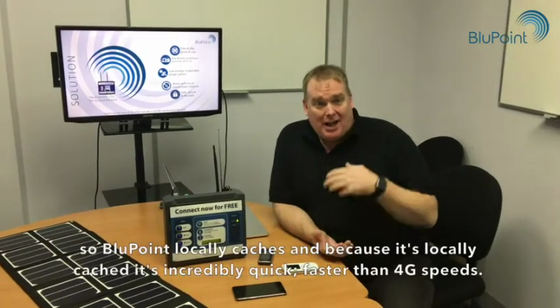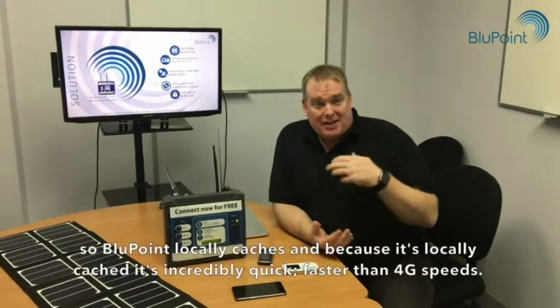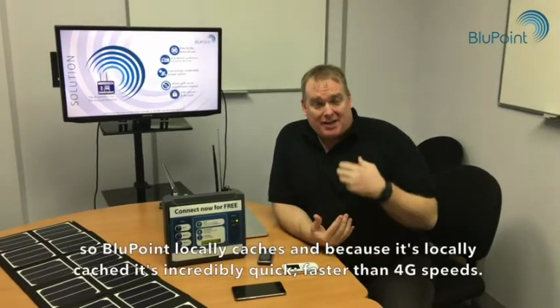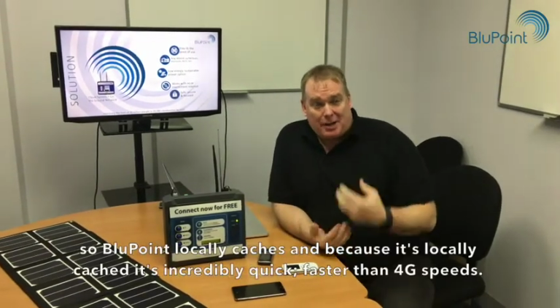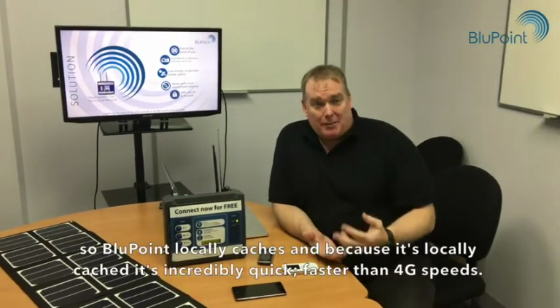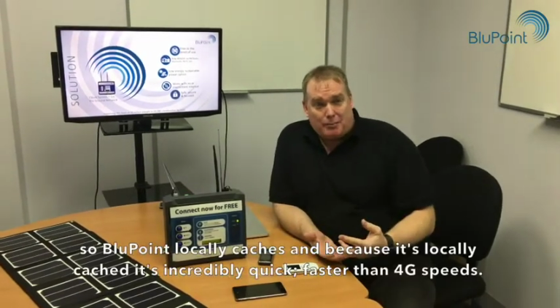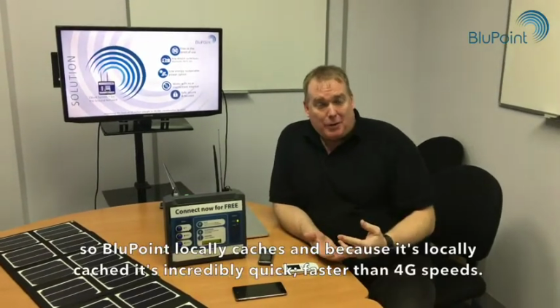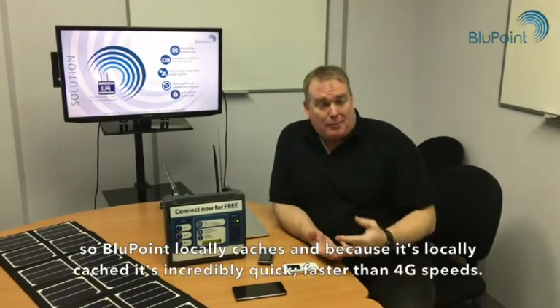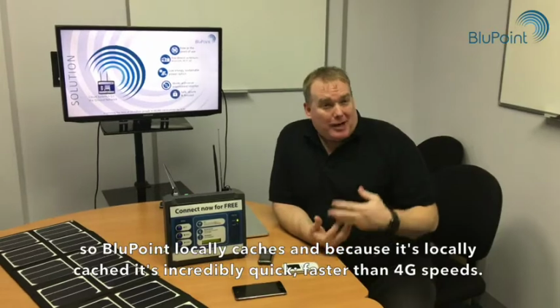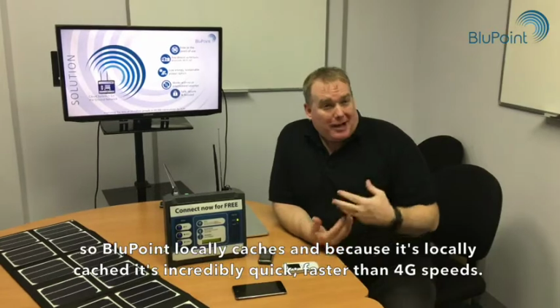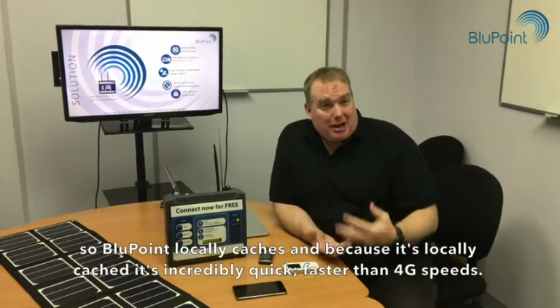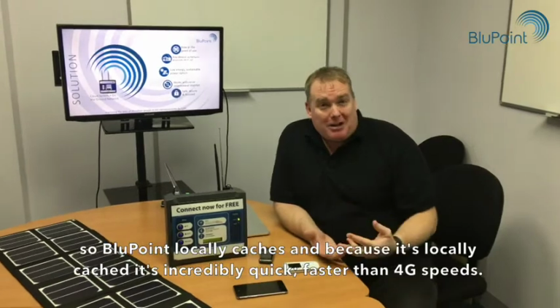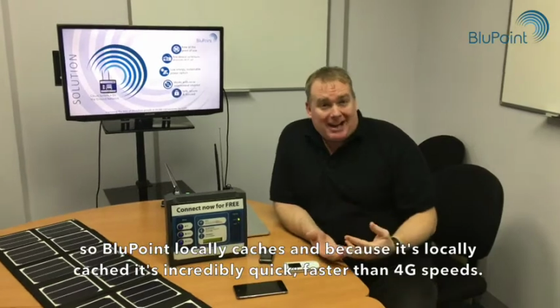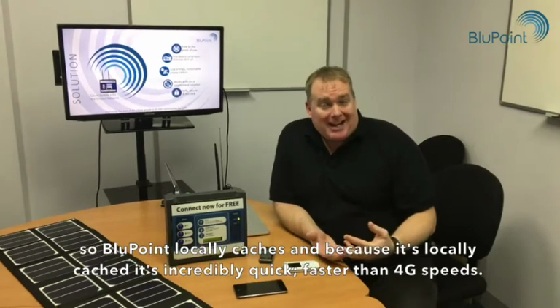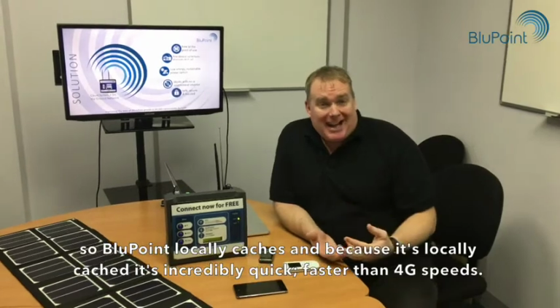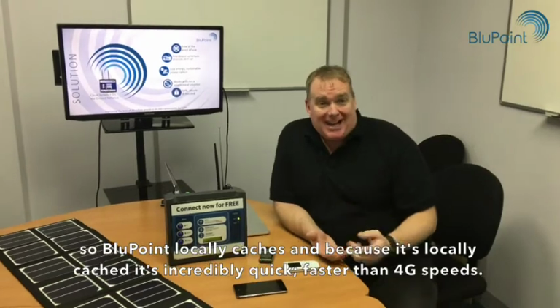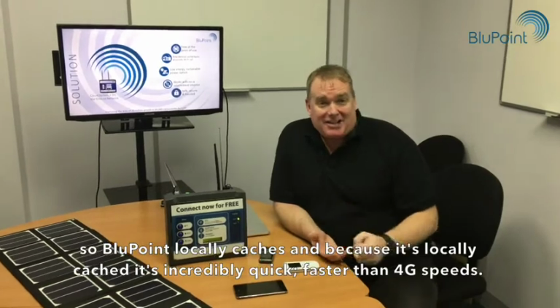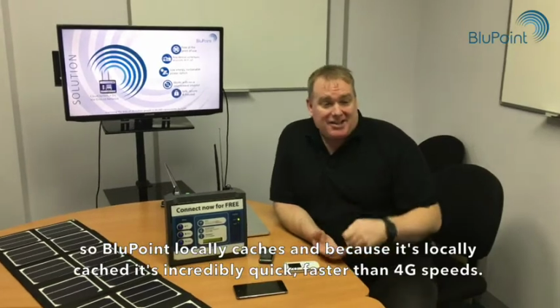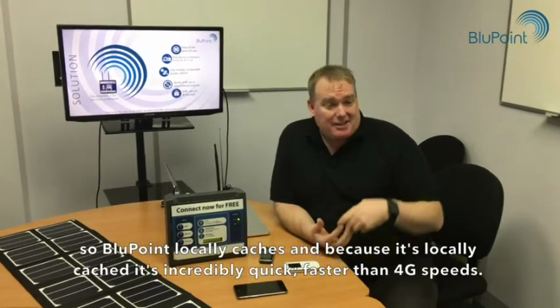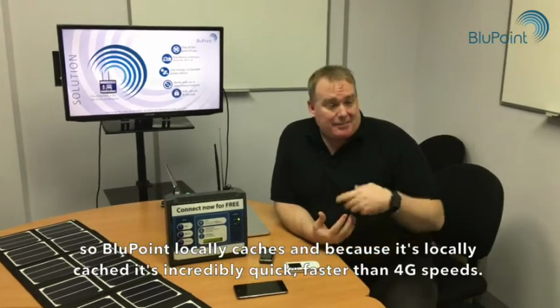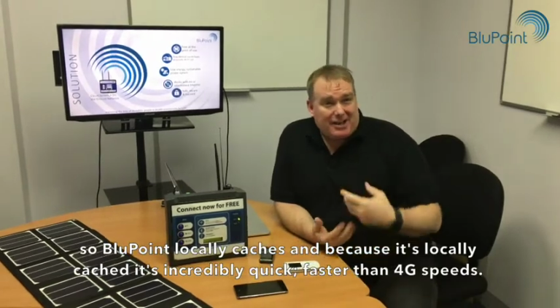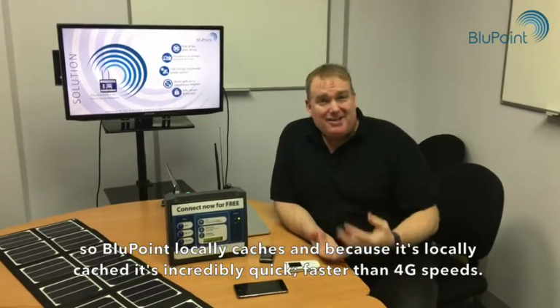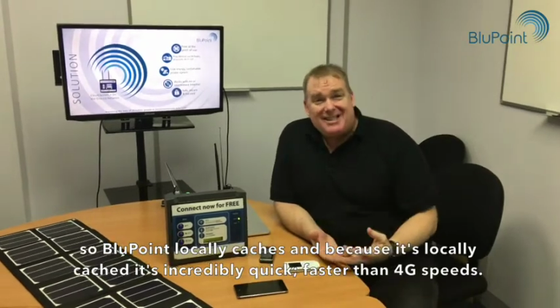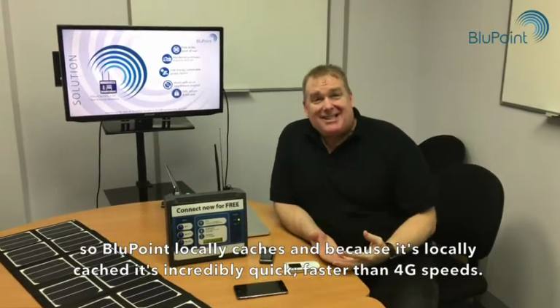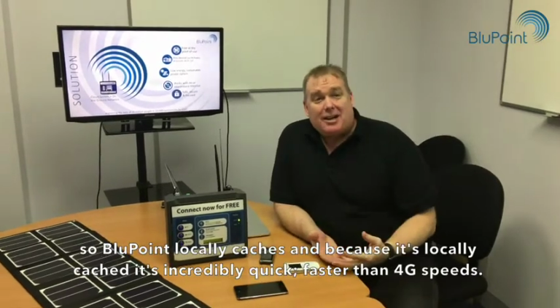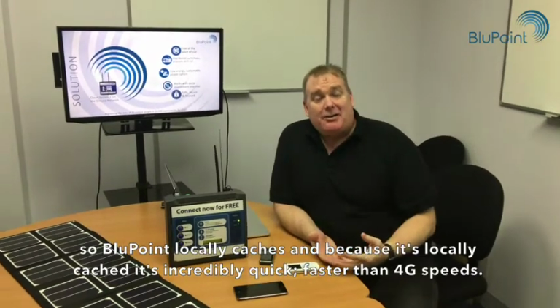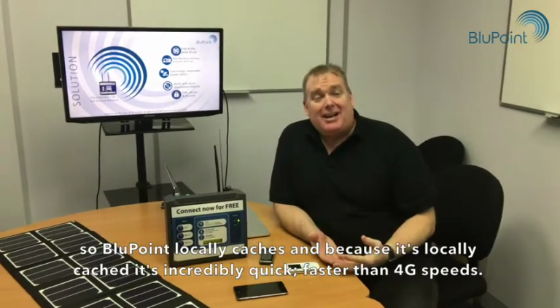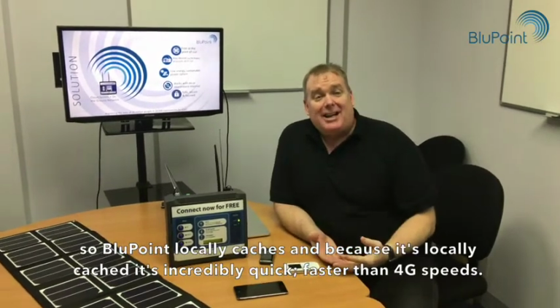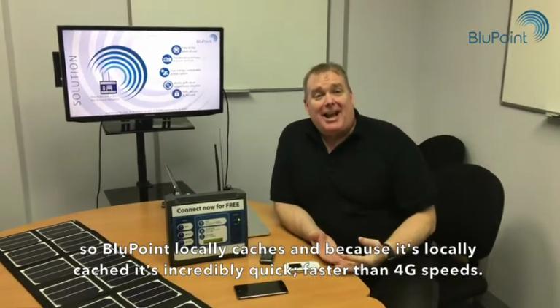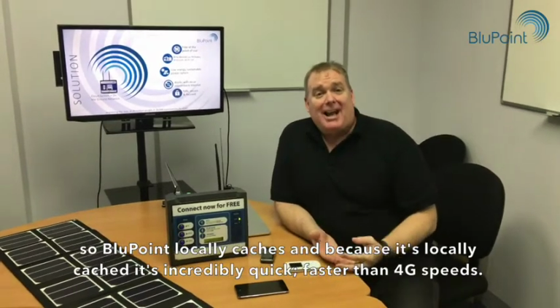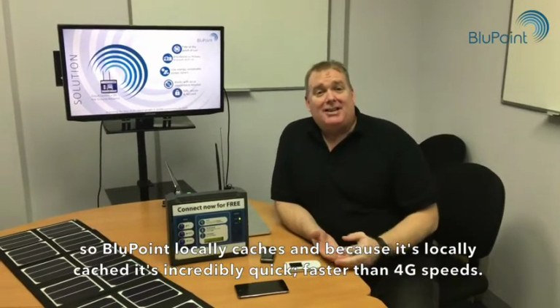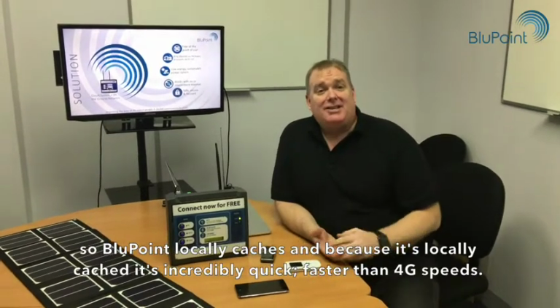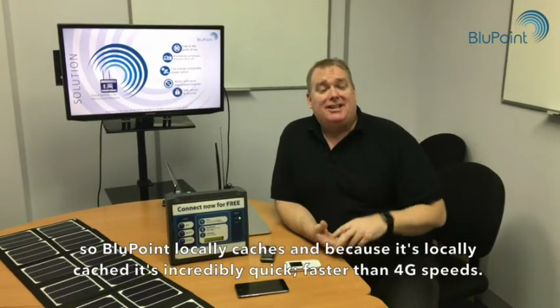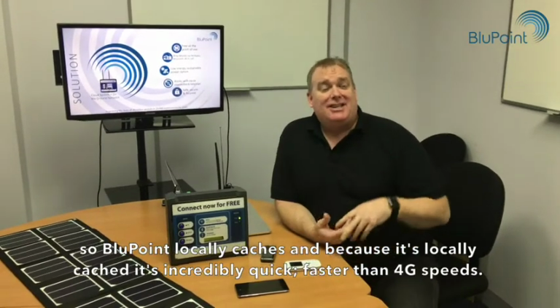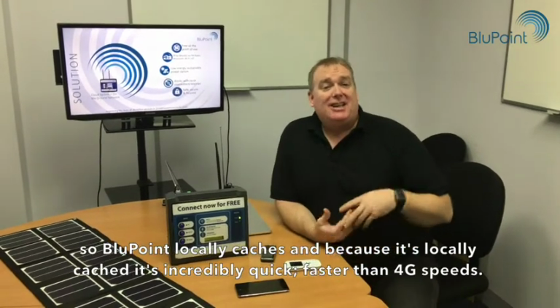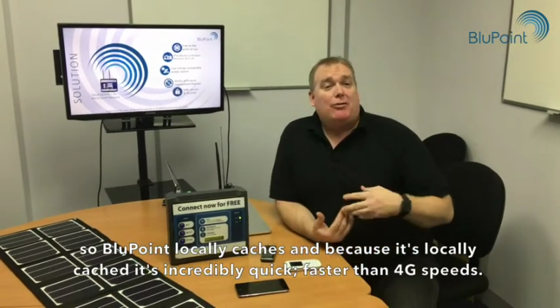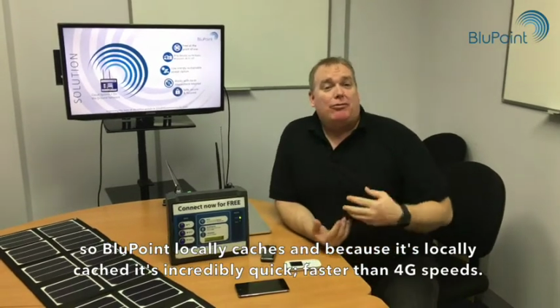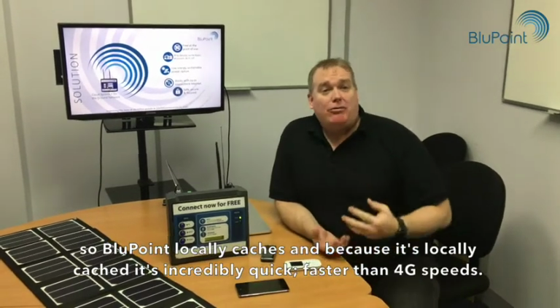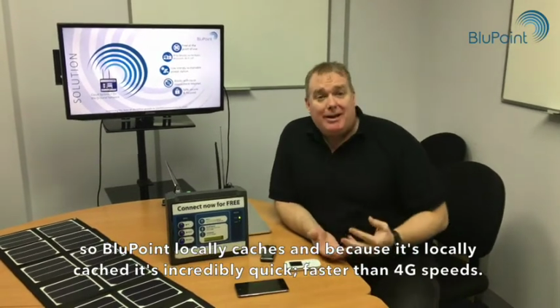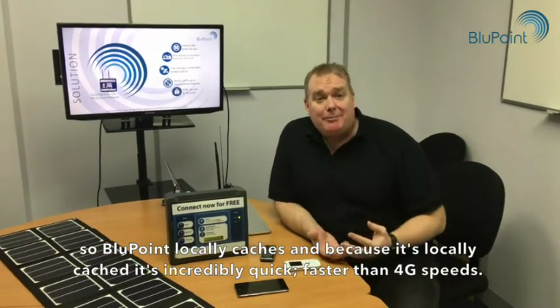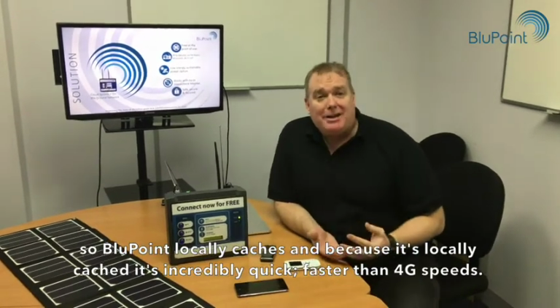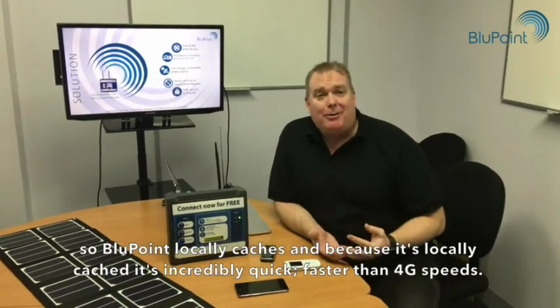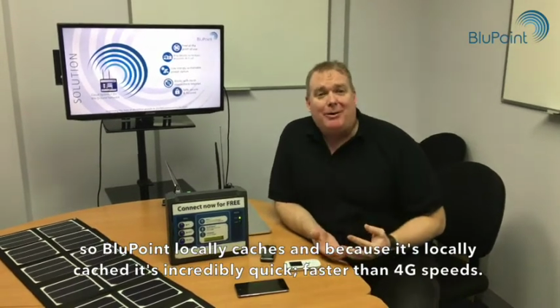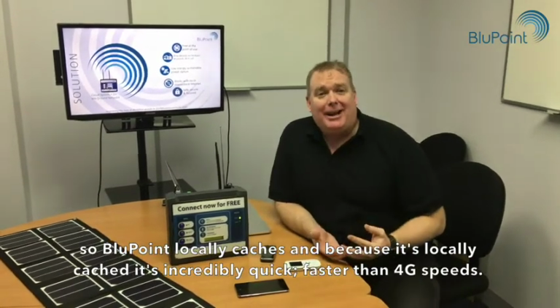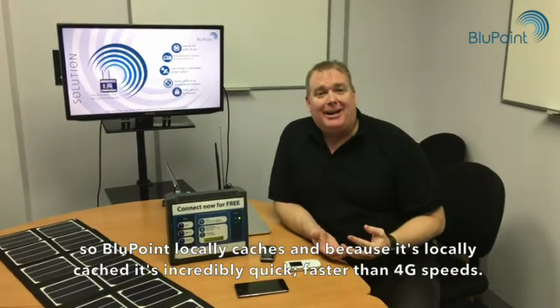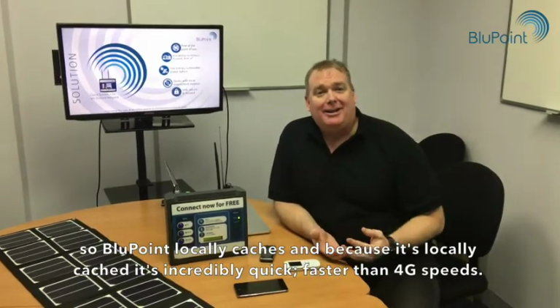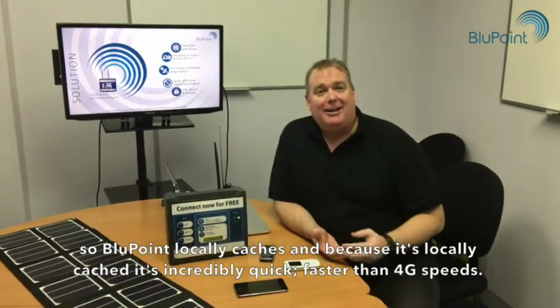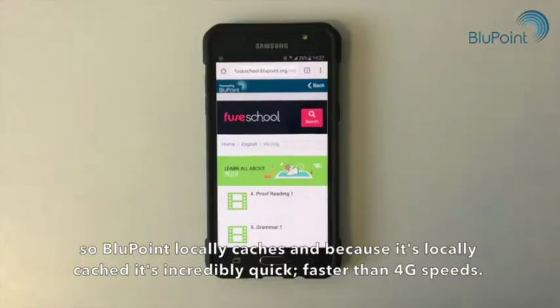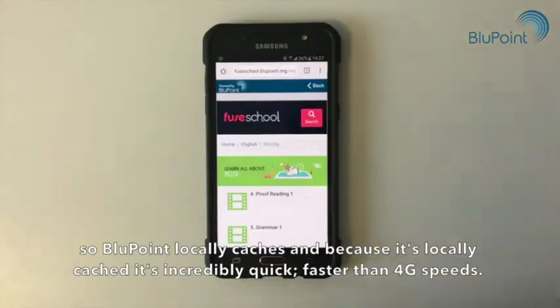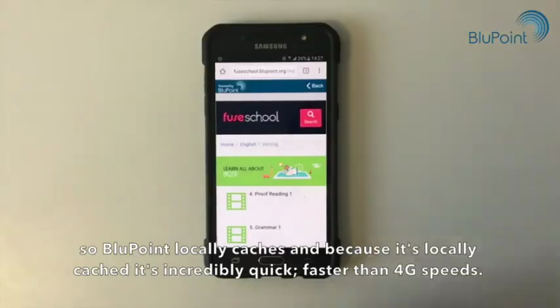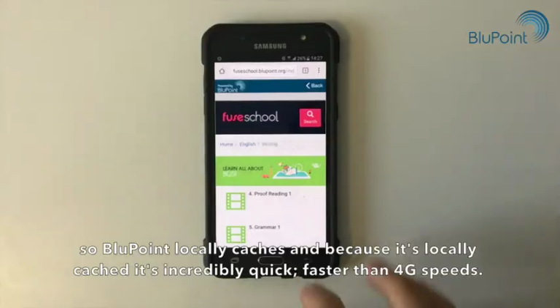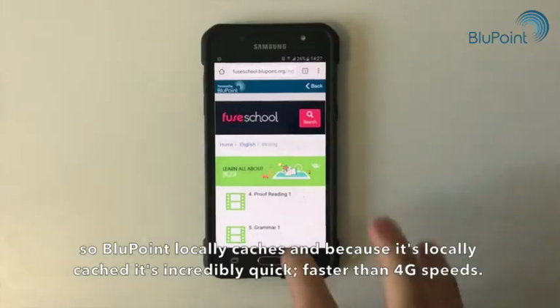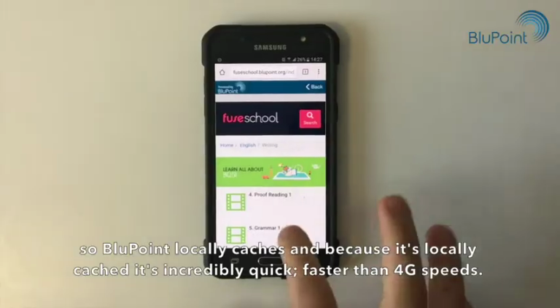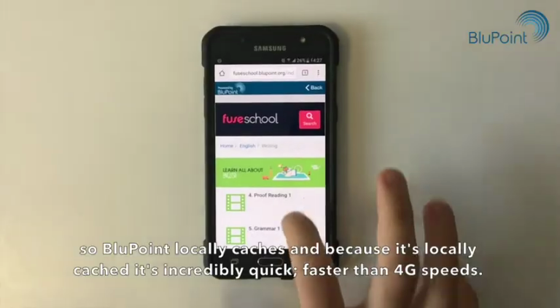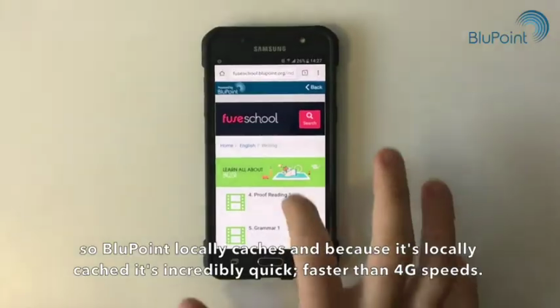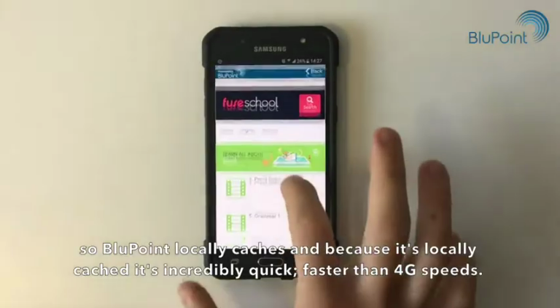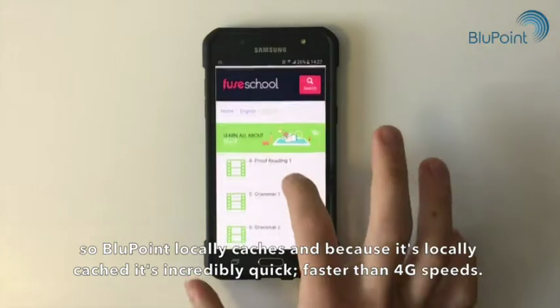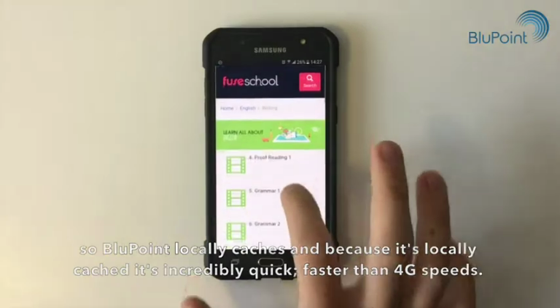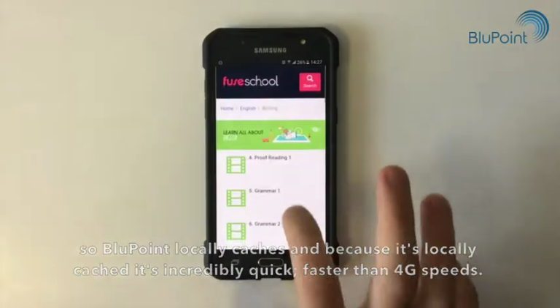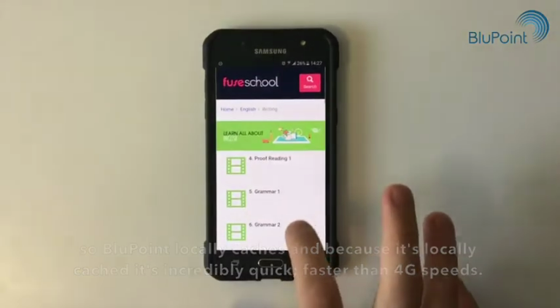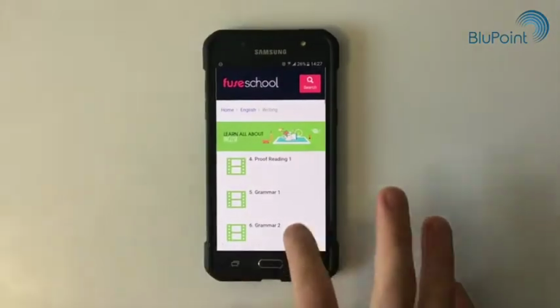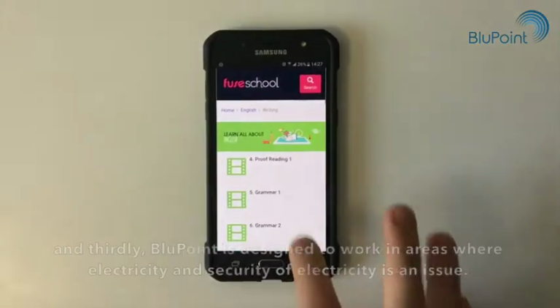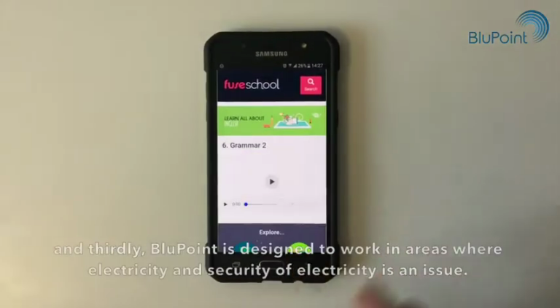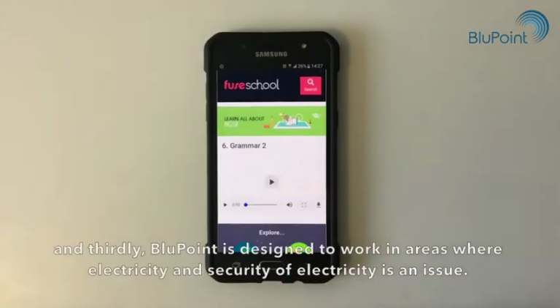Bluepoint locally caches content, and because it's locally cached it's incredibly quick — faster than 4G speeds.